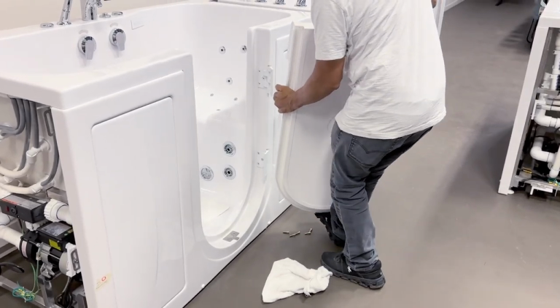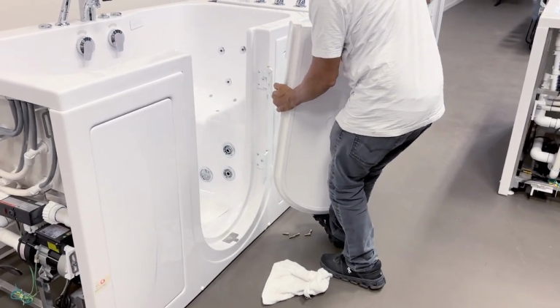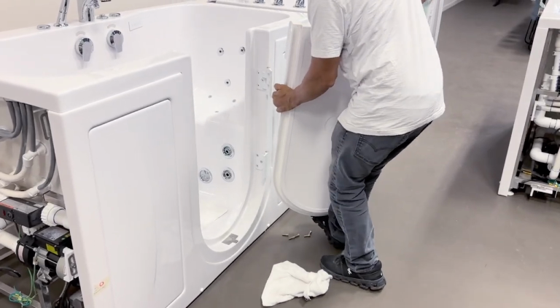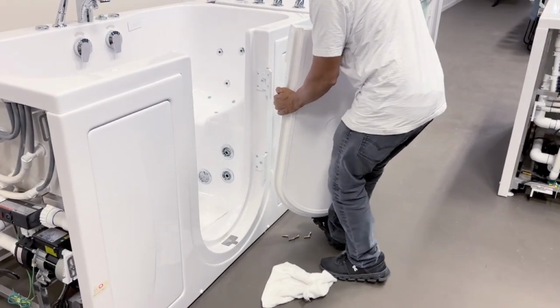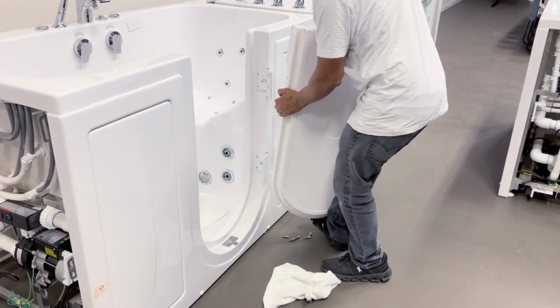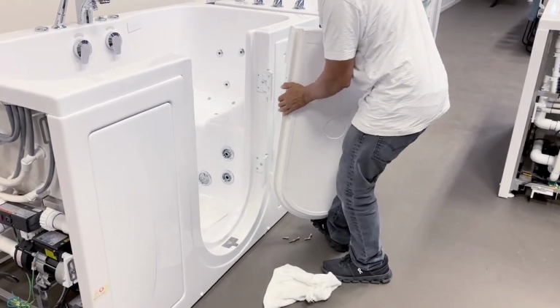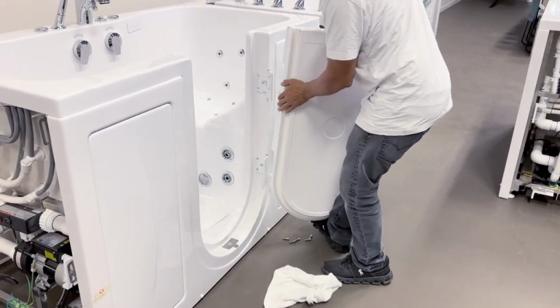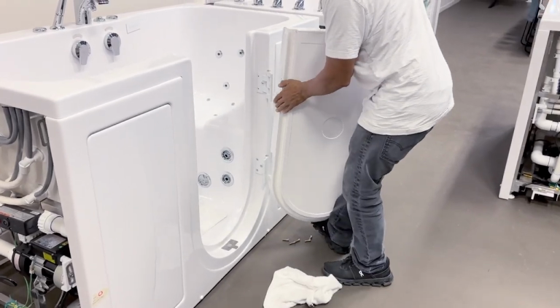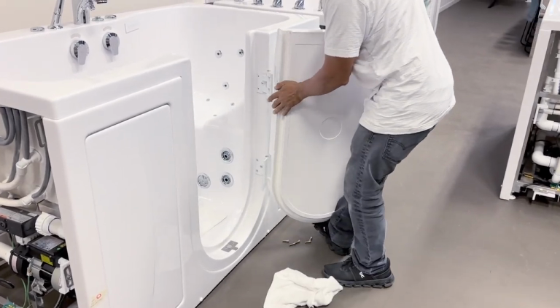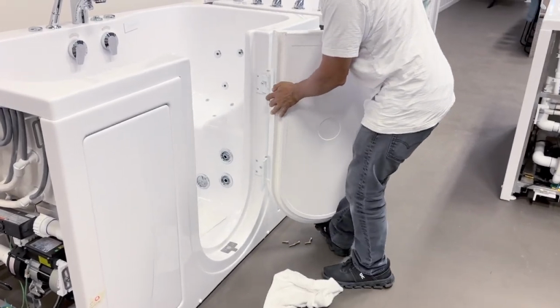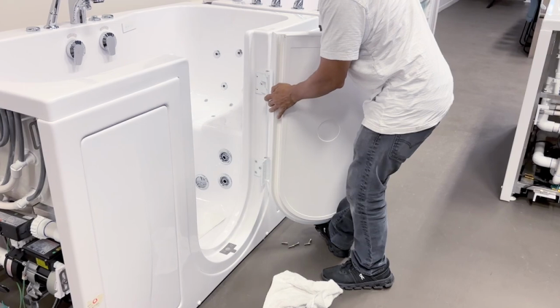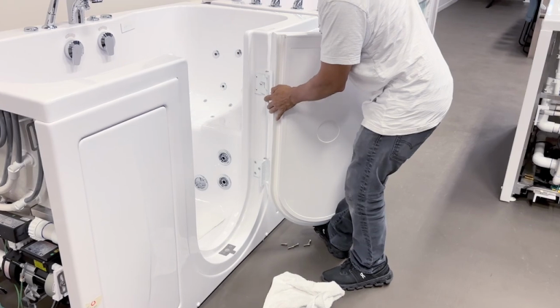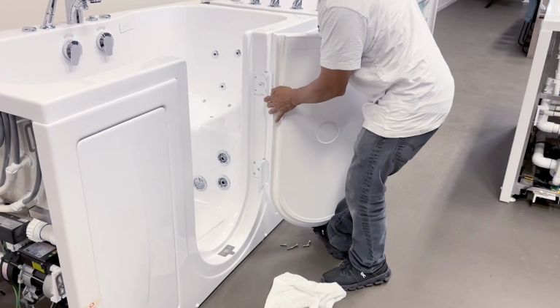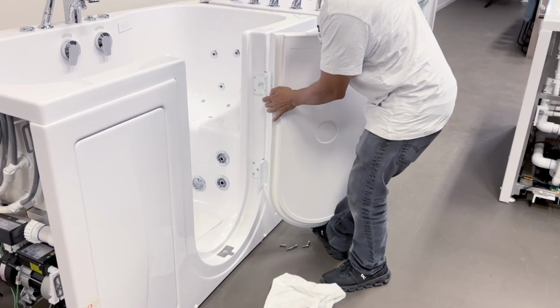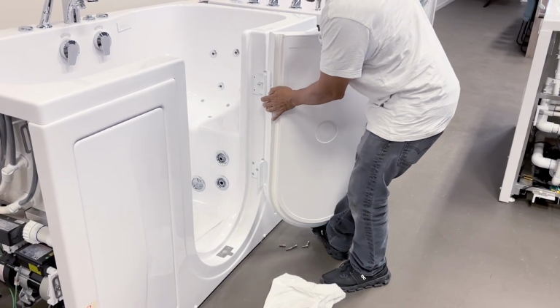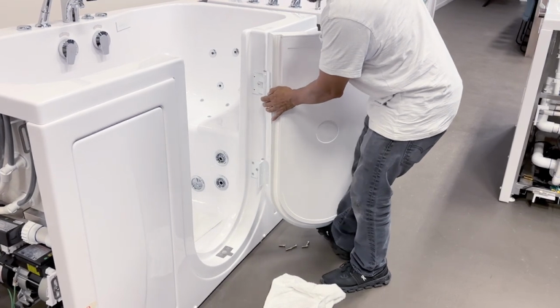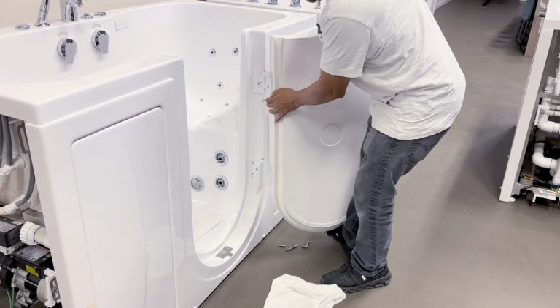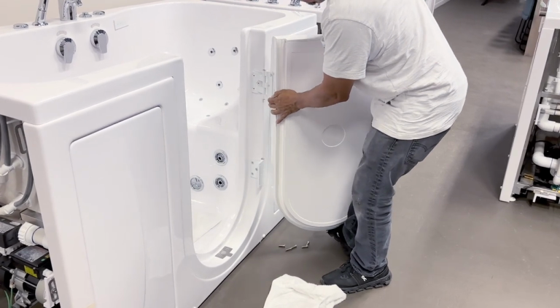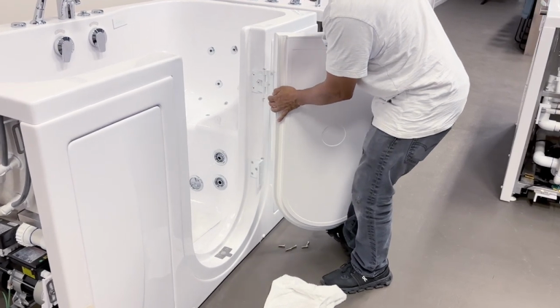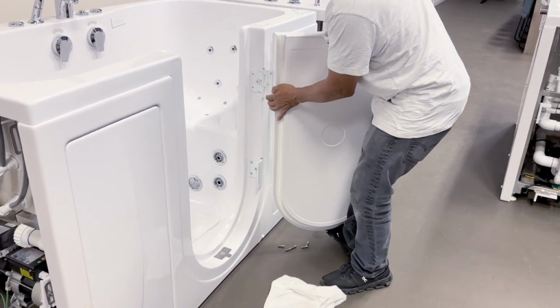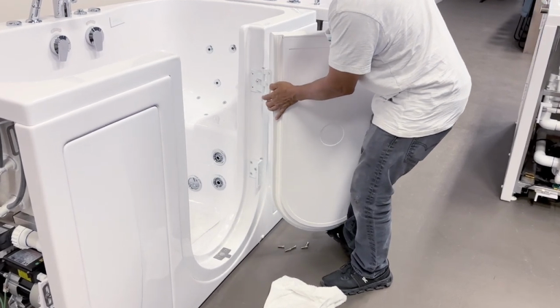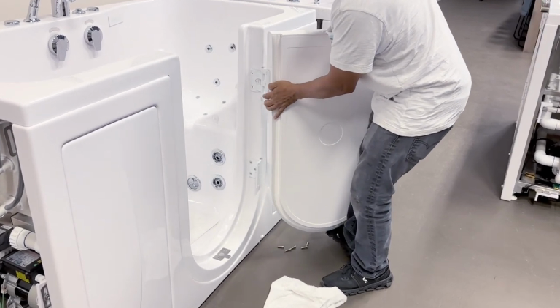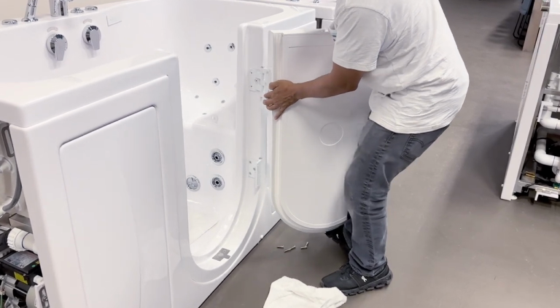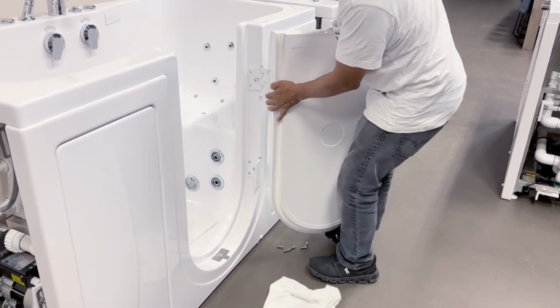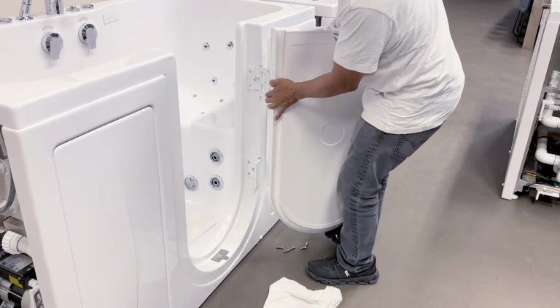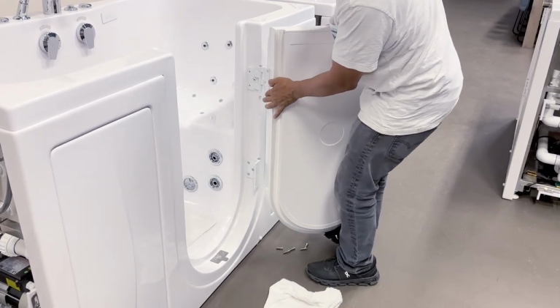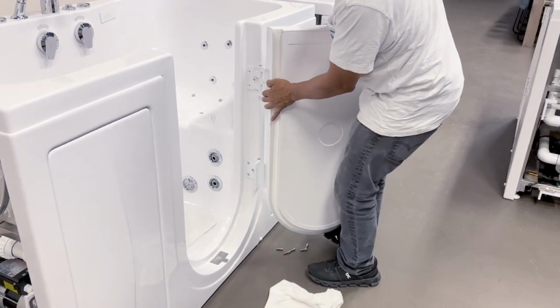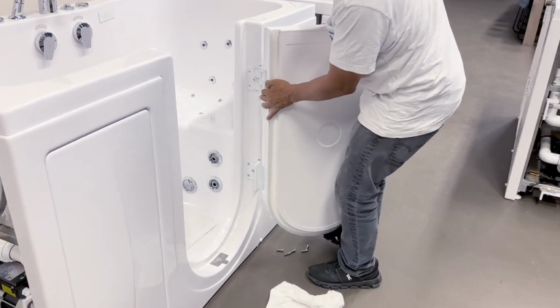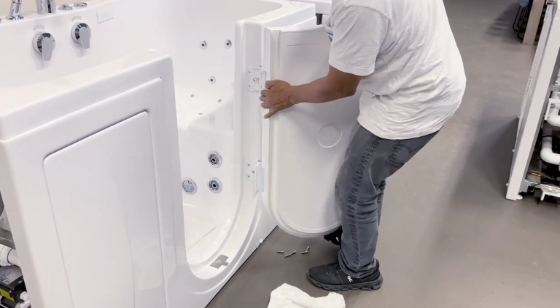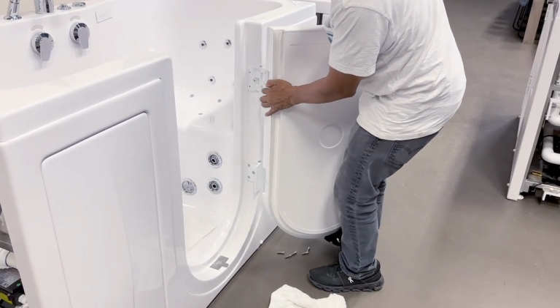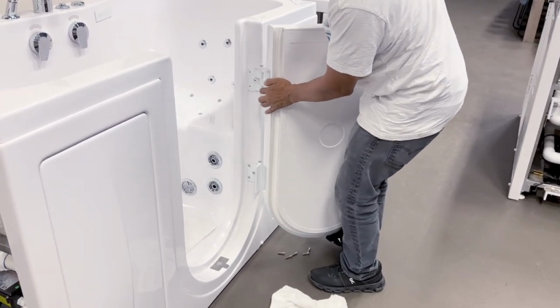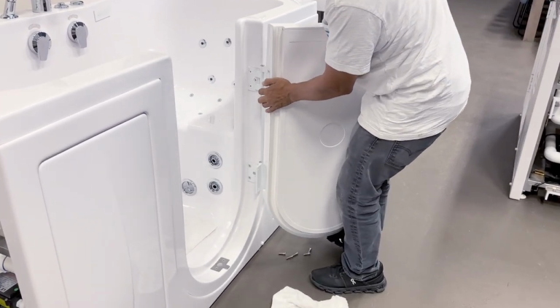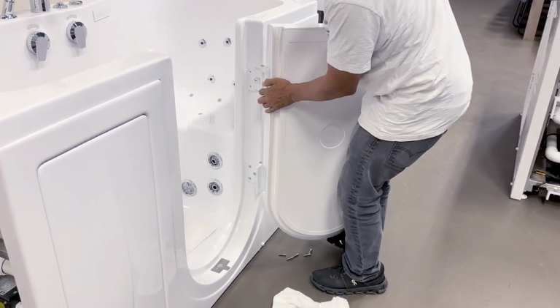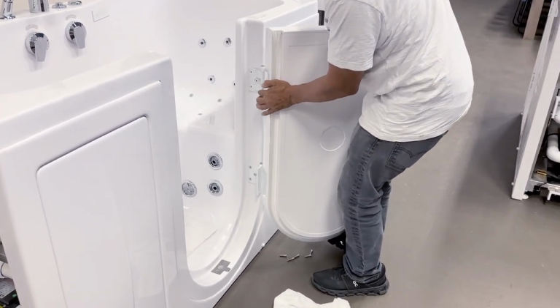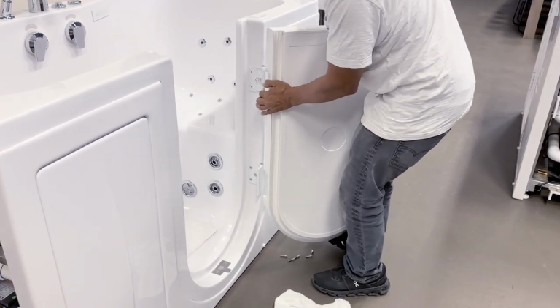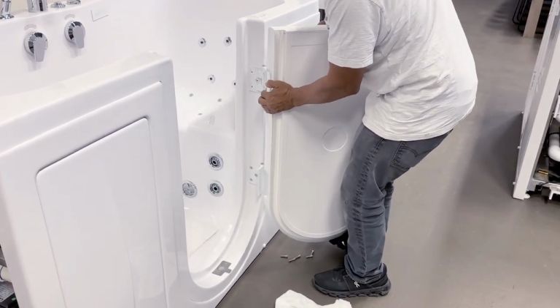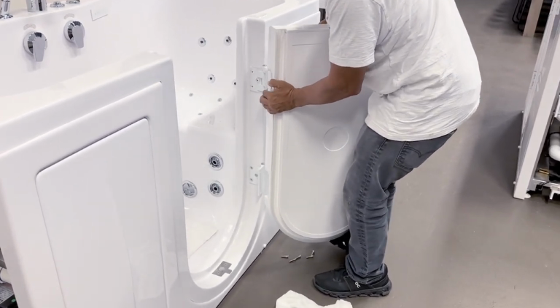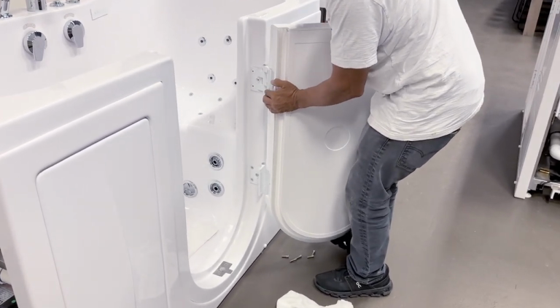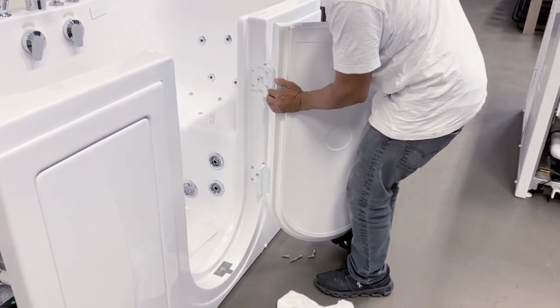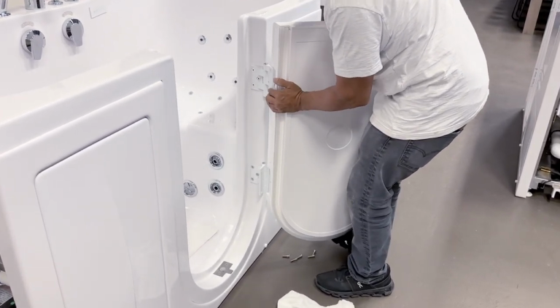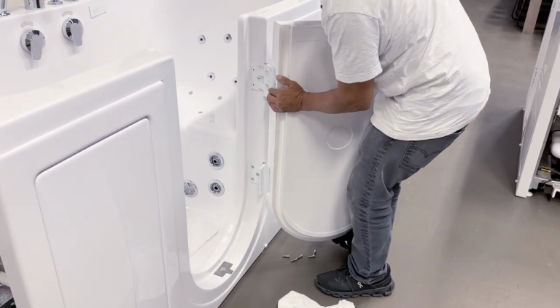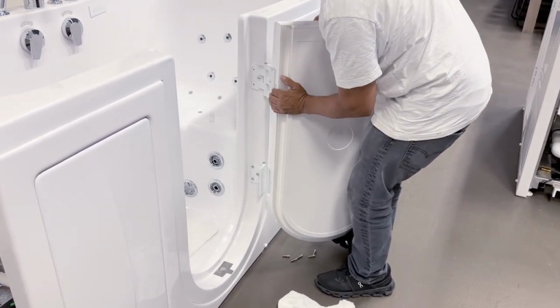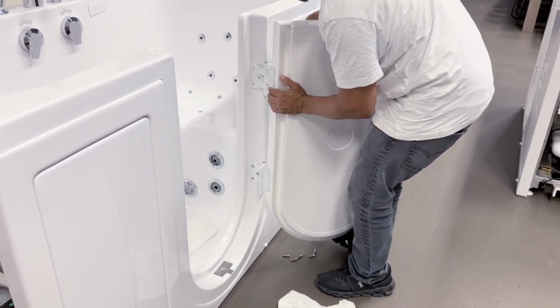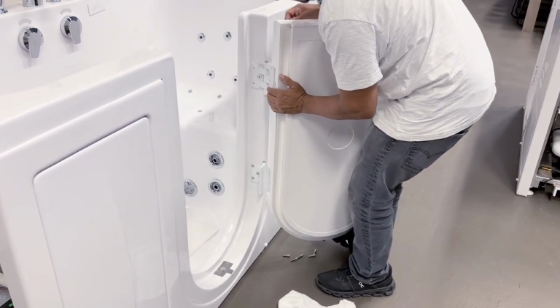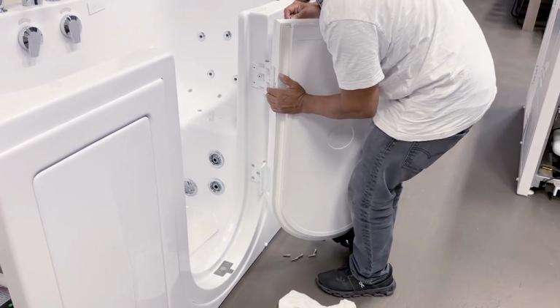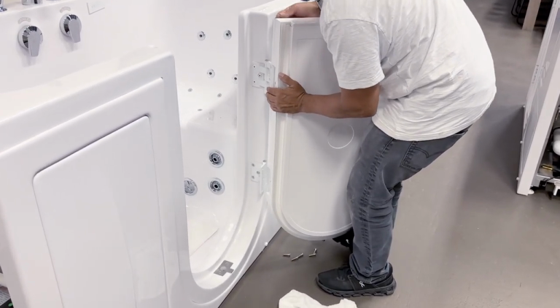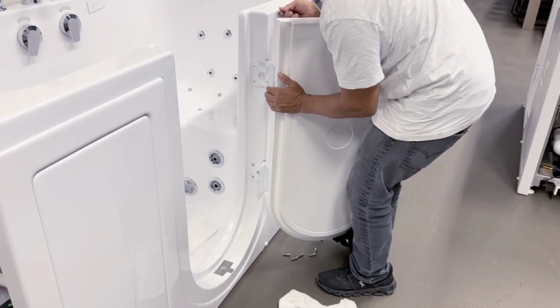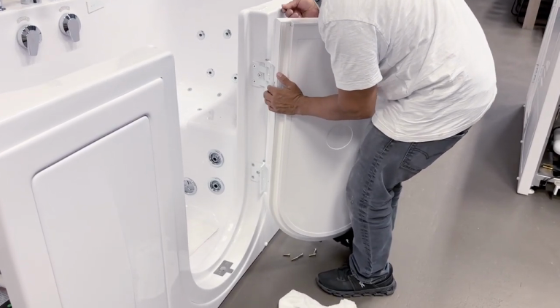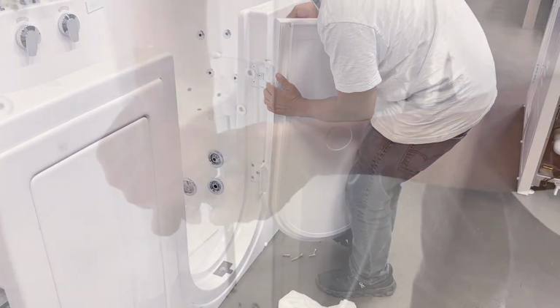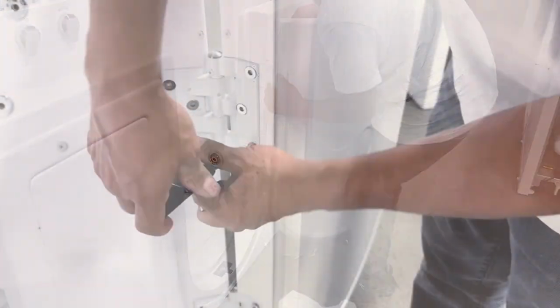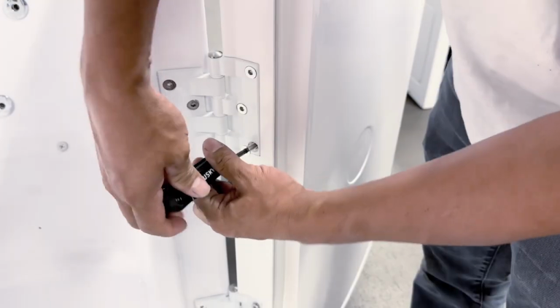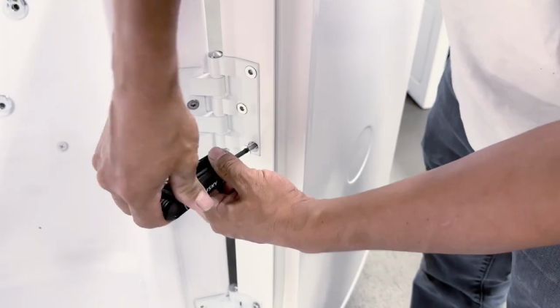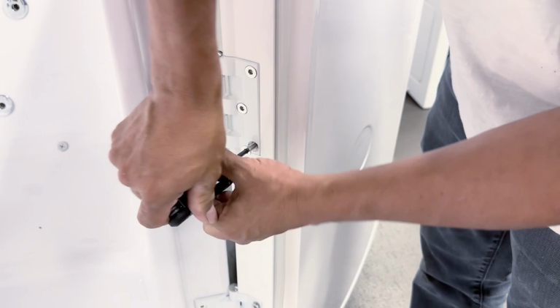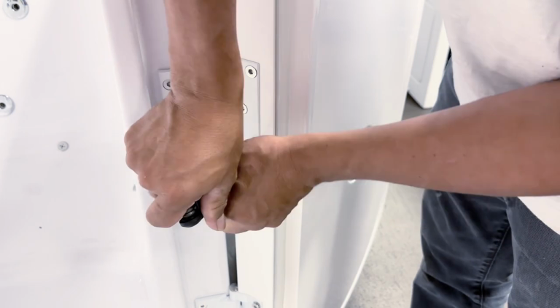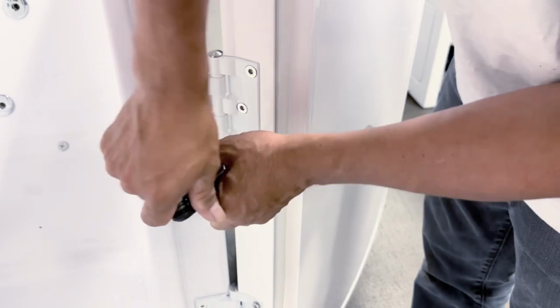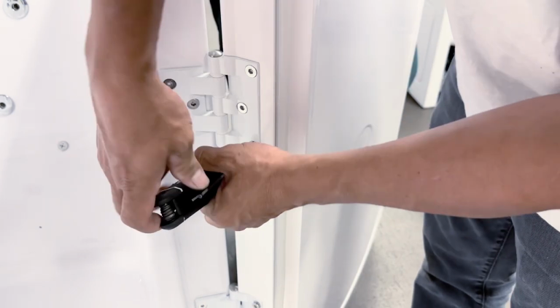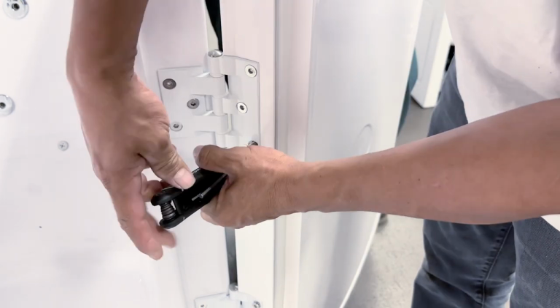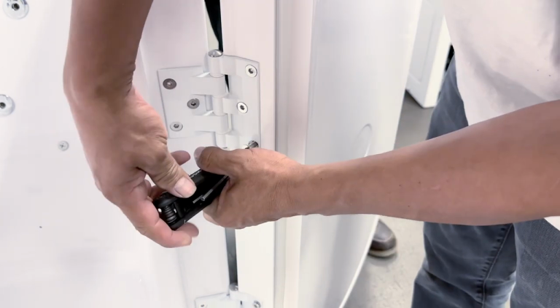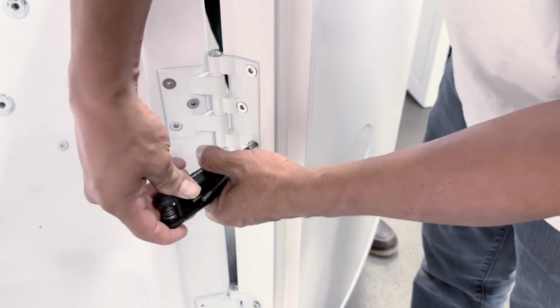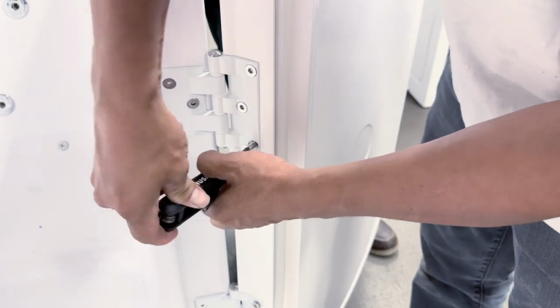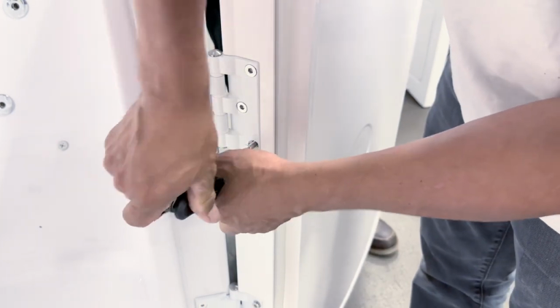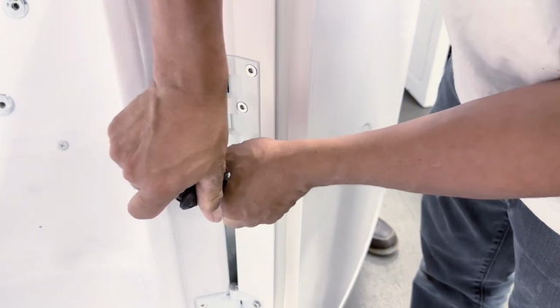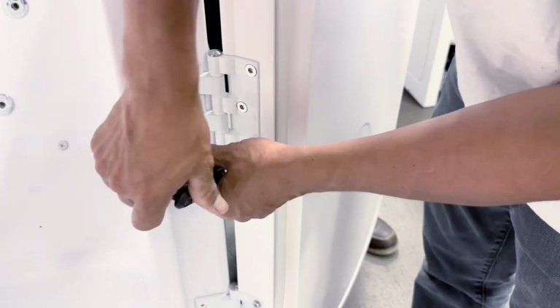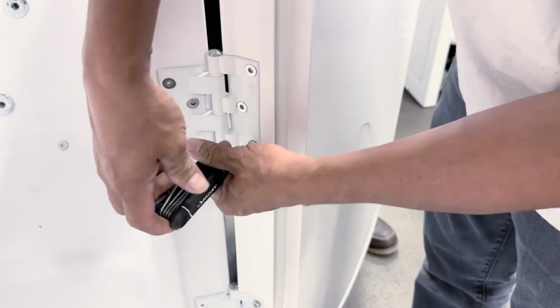To replace the door, line up the bolt holes on the door with the holes on the hinge and simply tighten the bolts firmly.